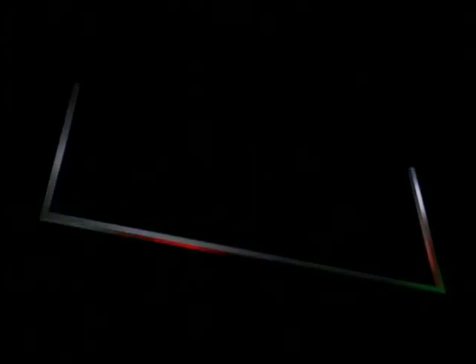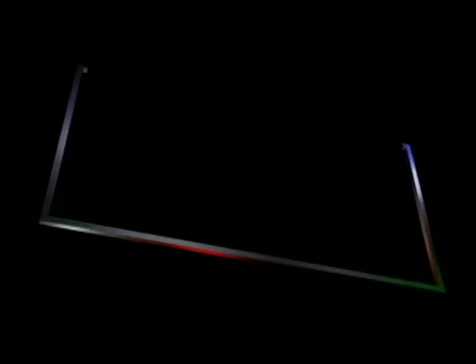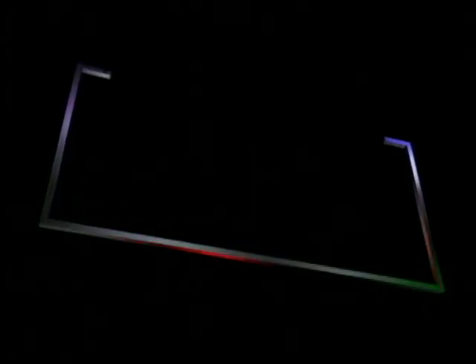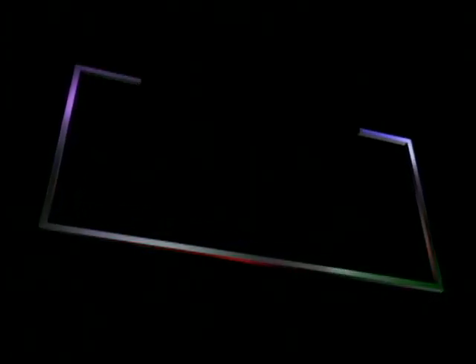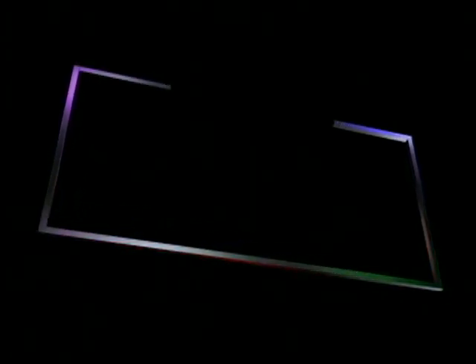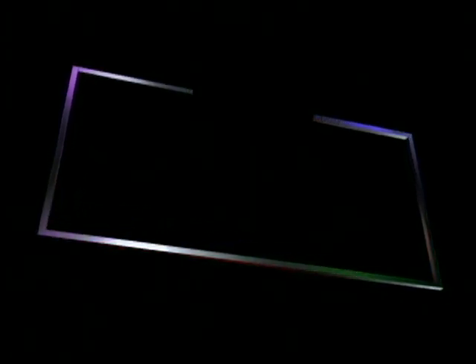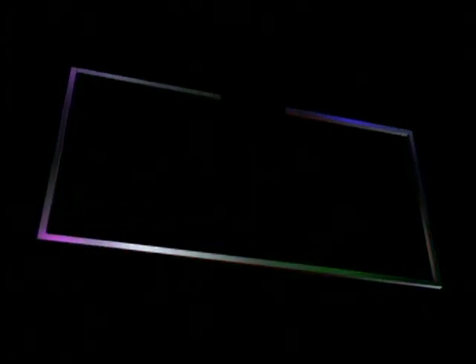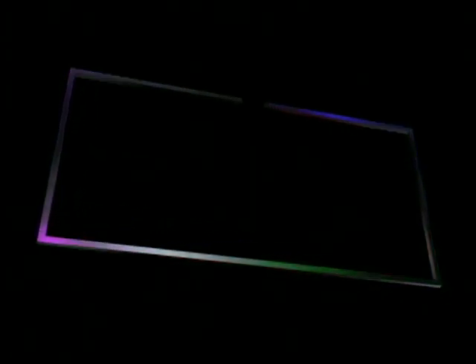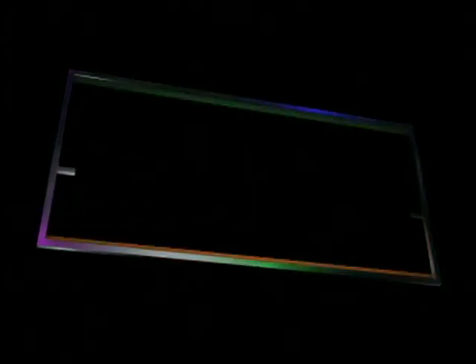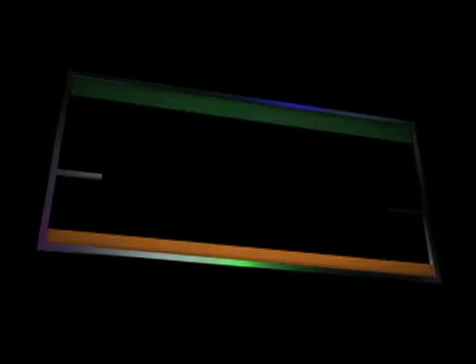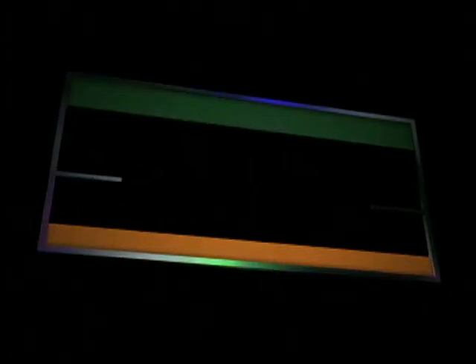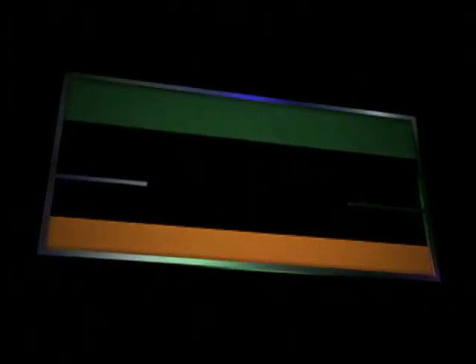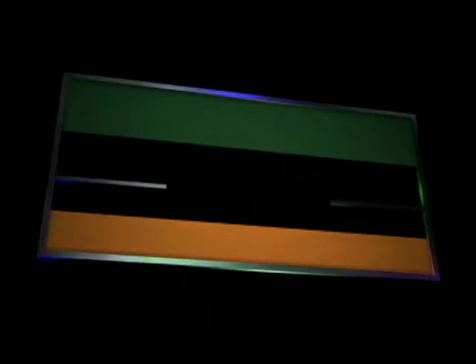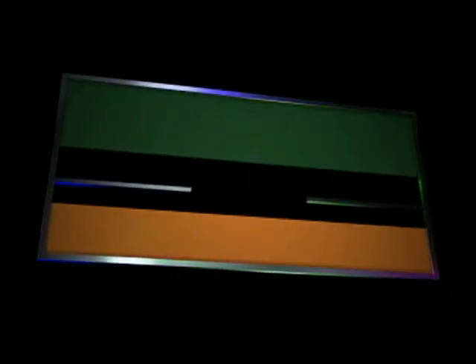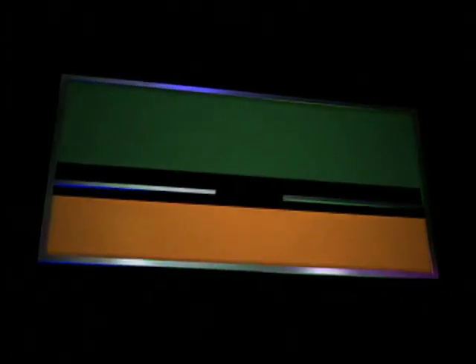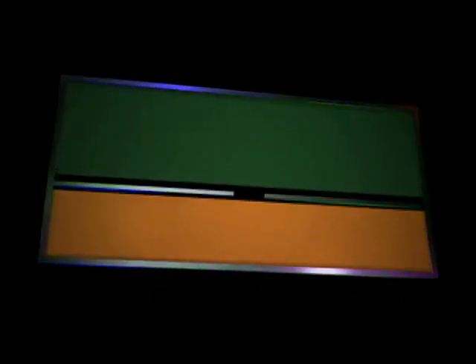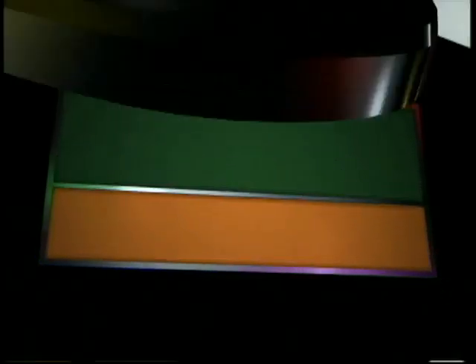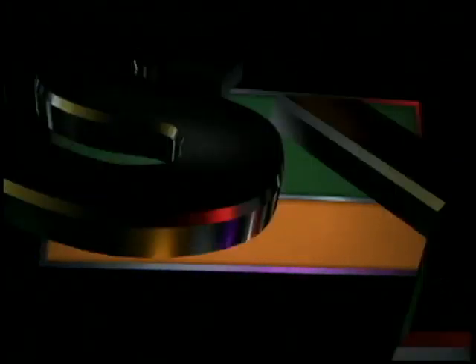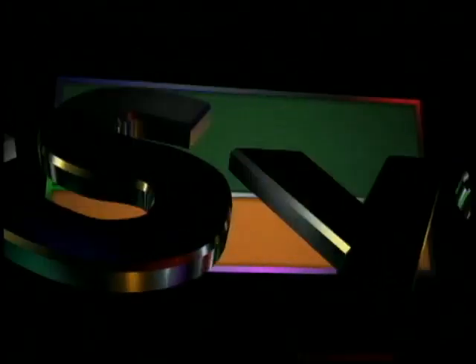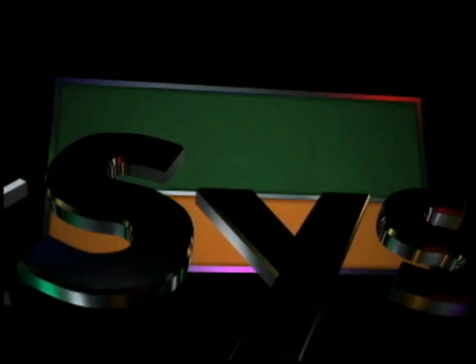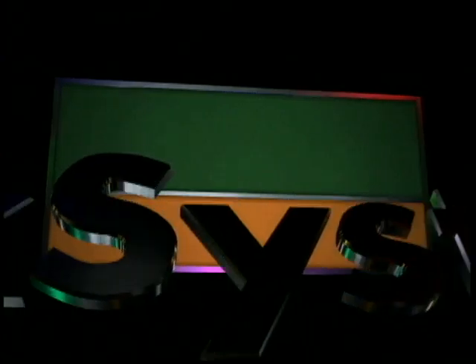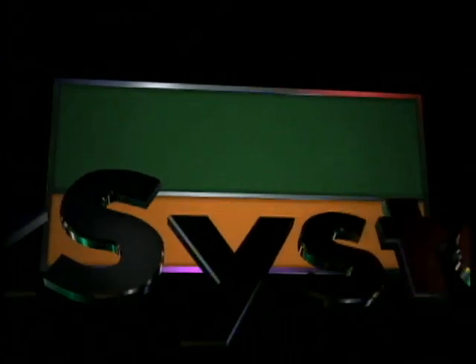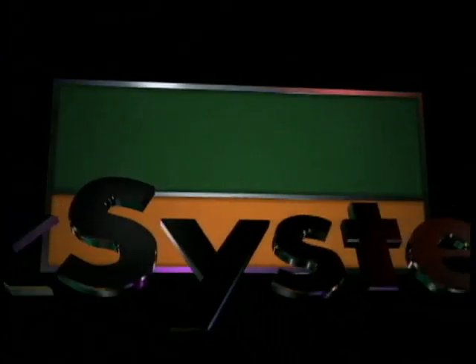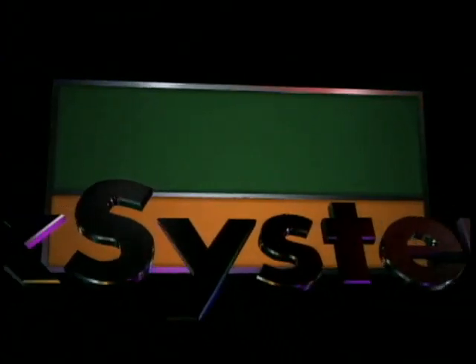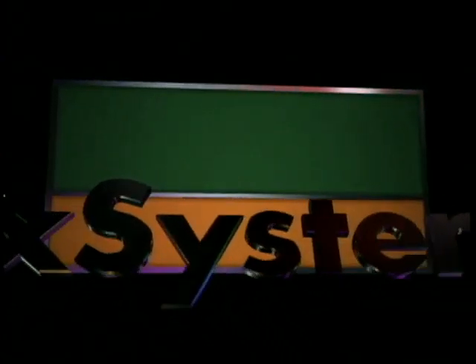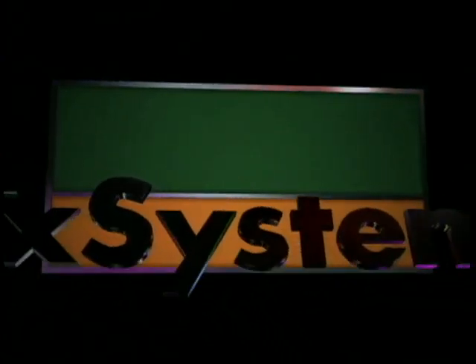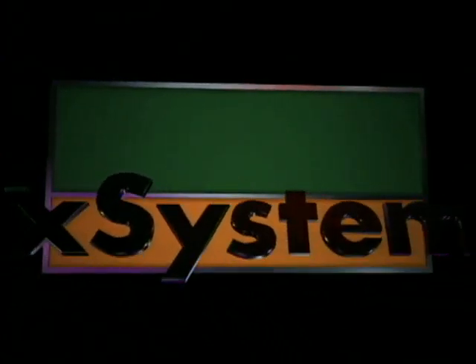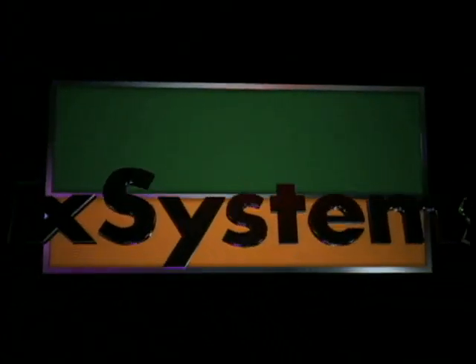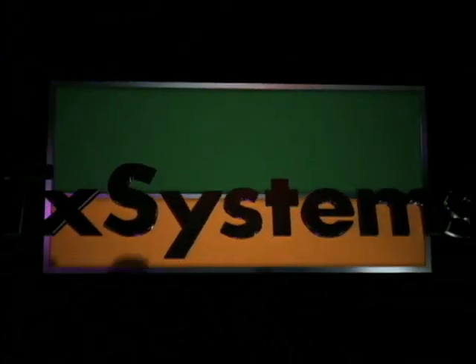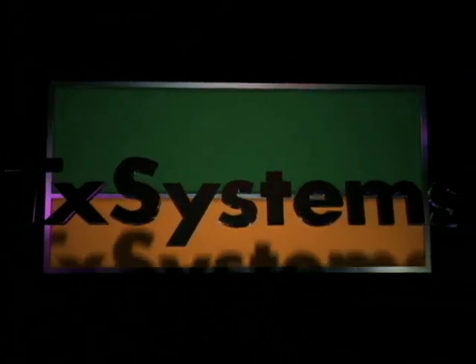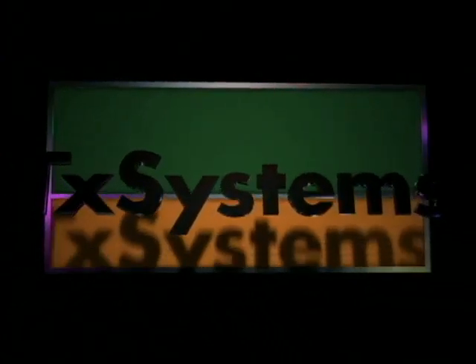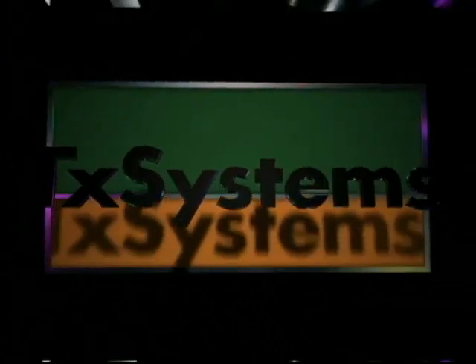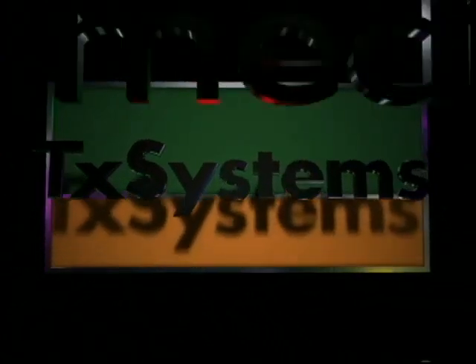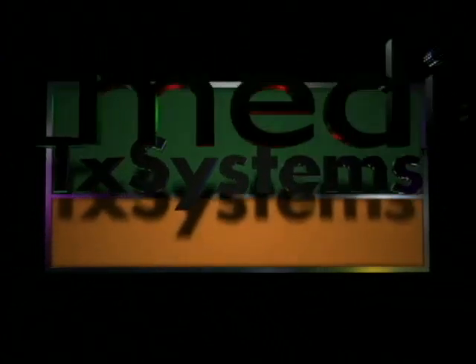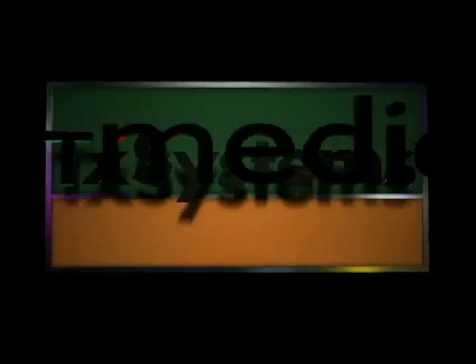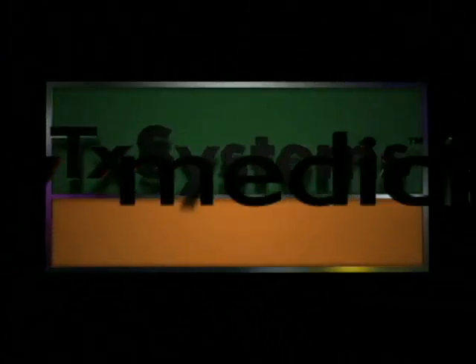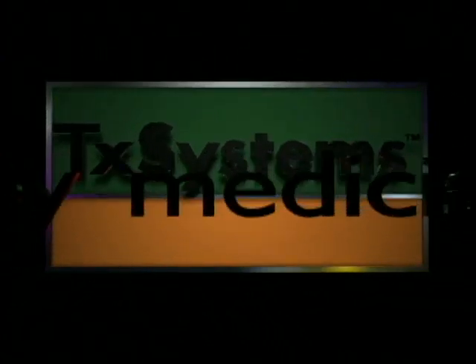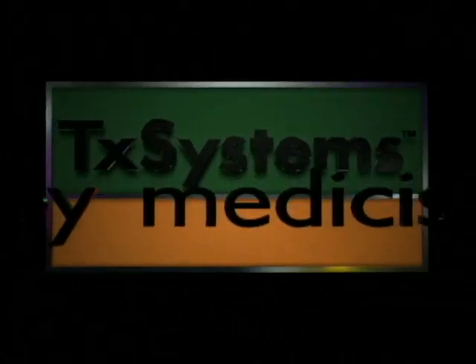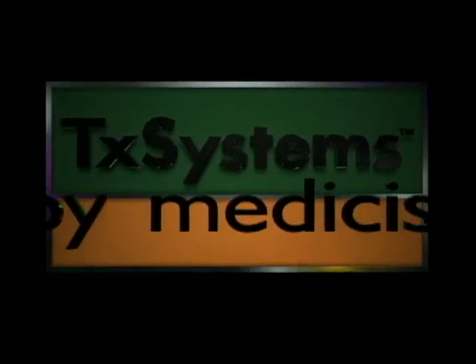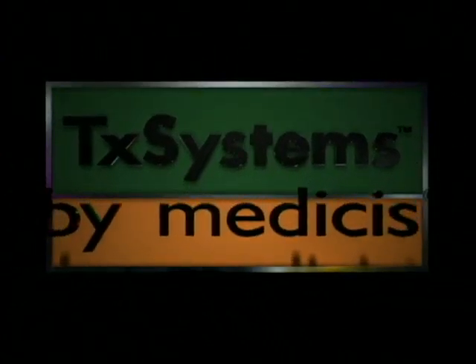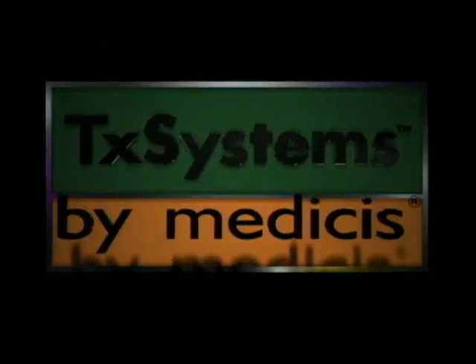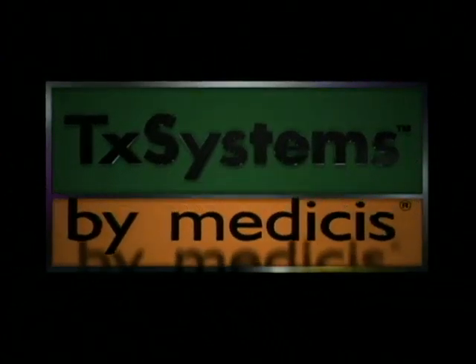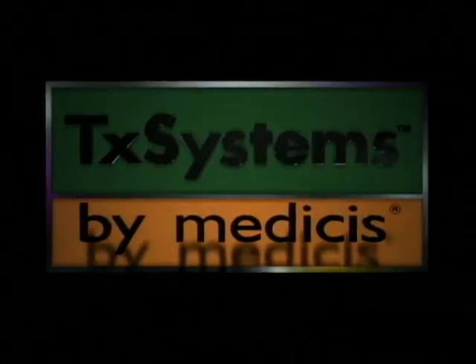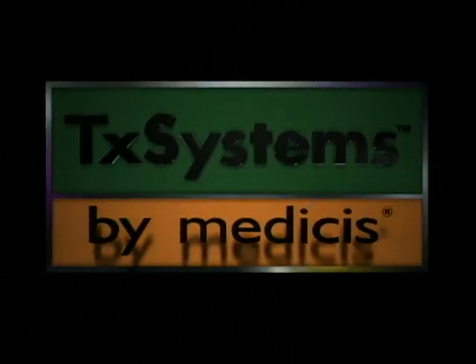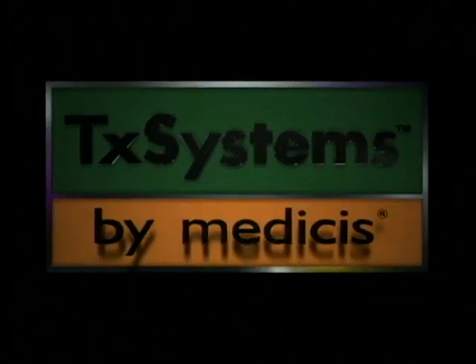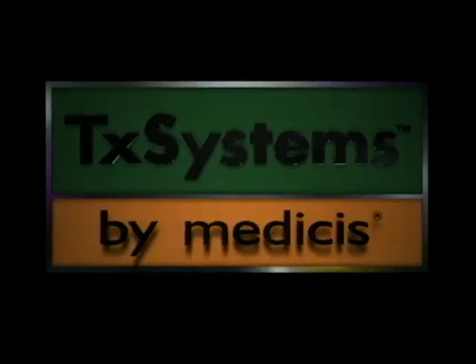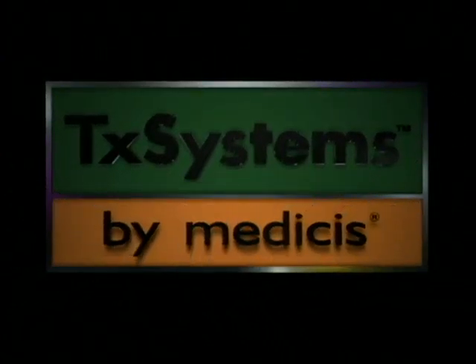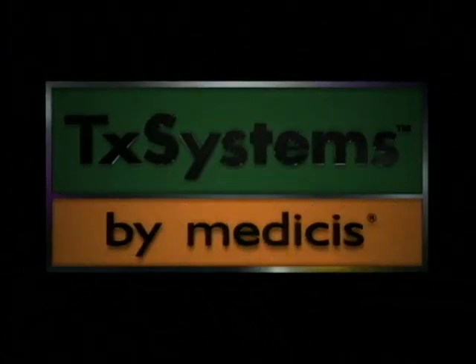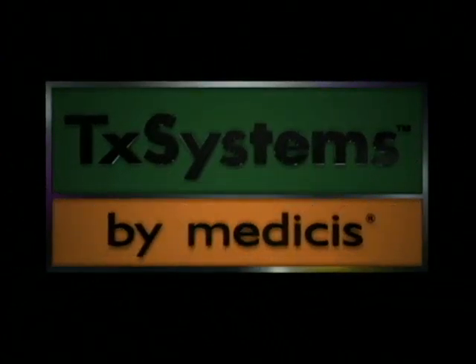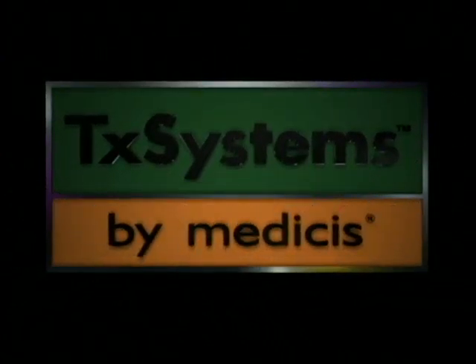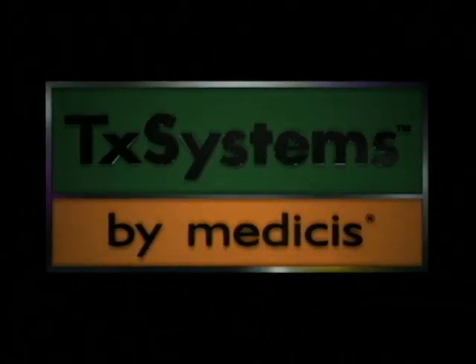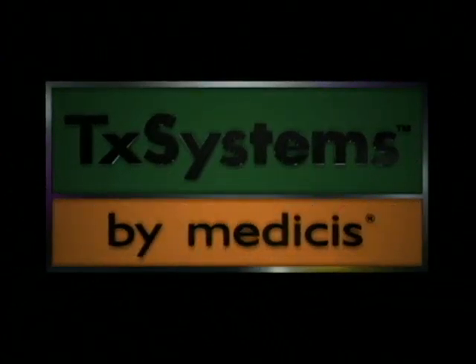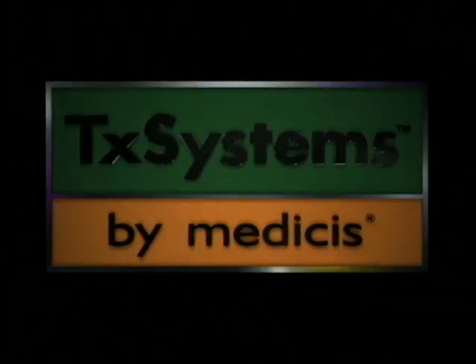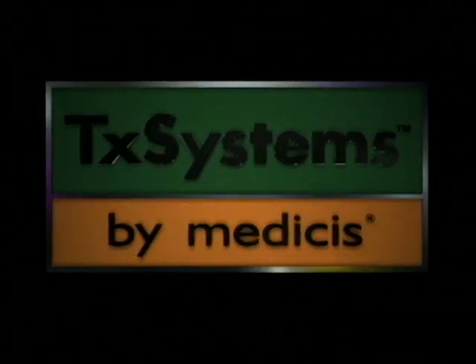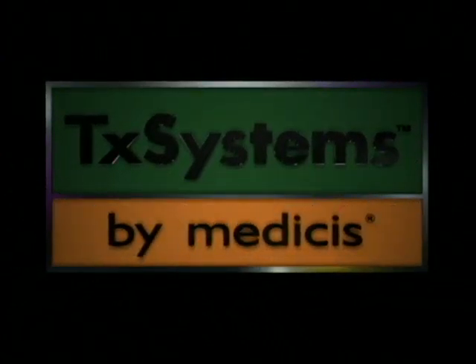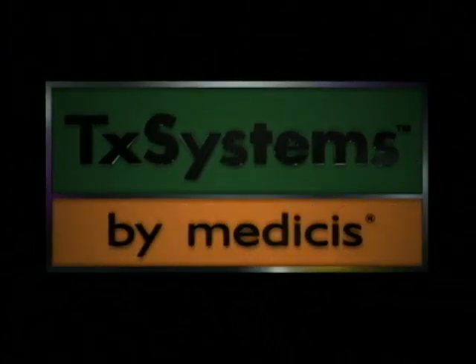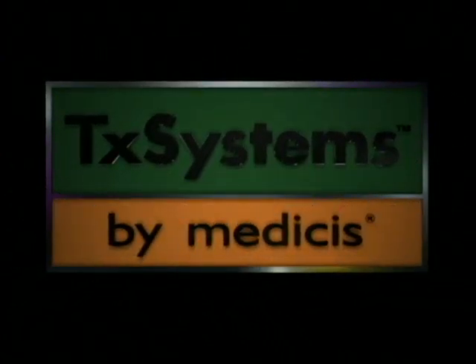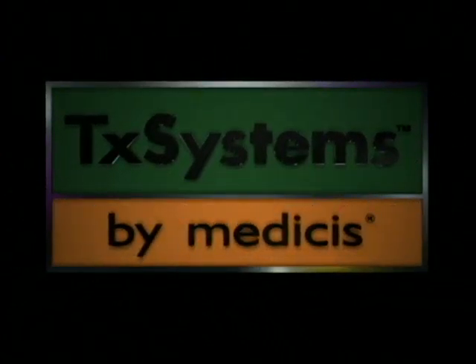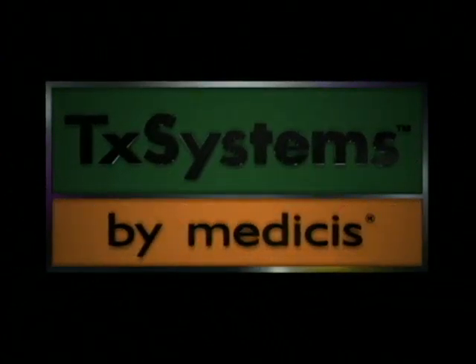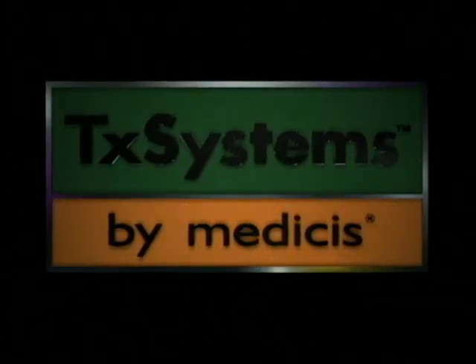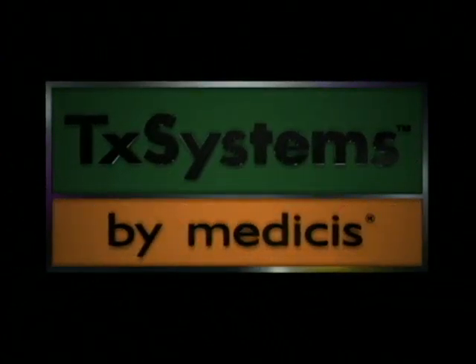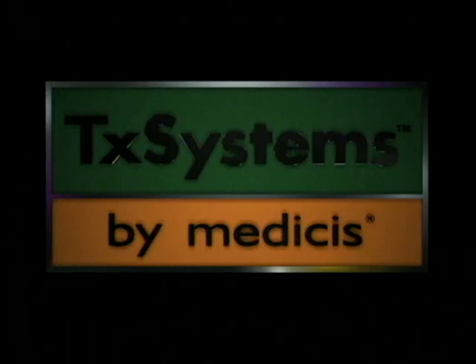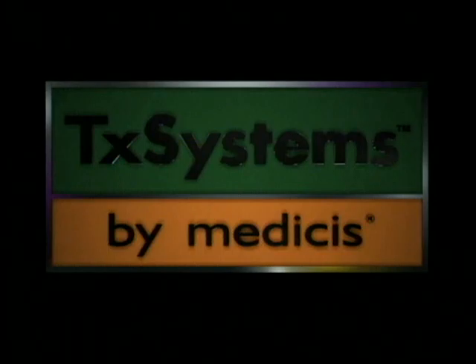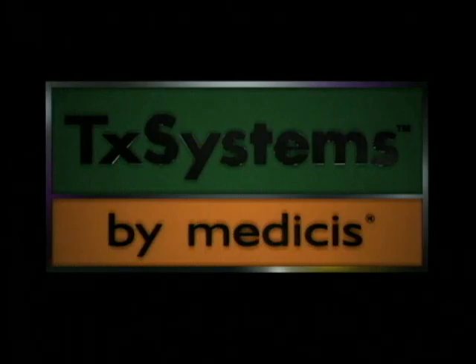Affirm is introduced by TX Systems. Finally, cosmetic dermatology is as much science as art. Thank you.